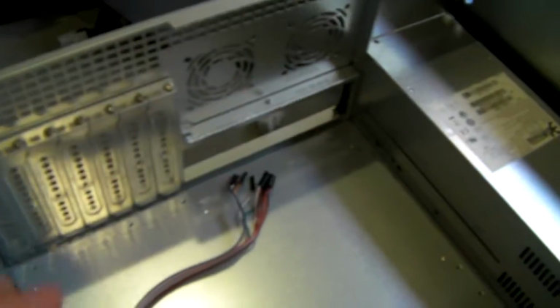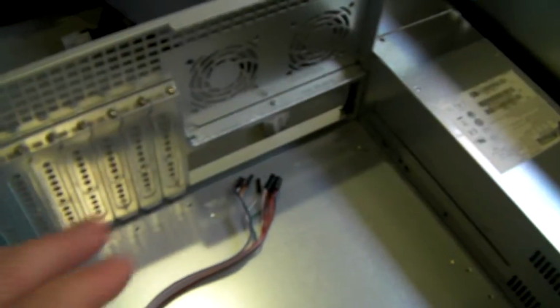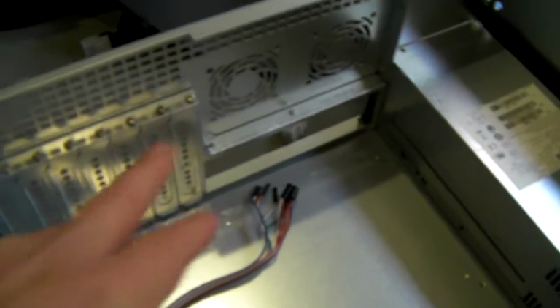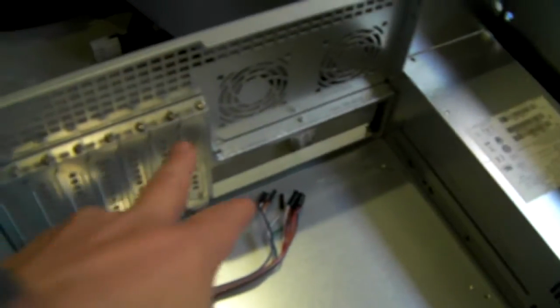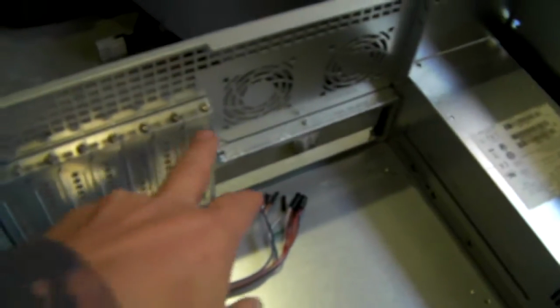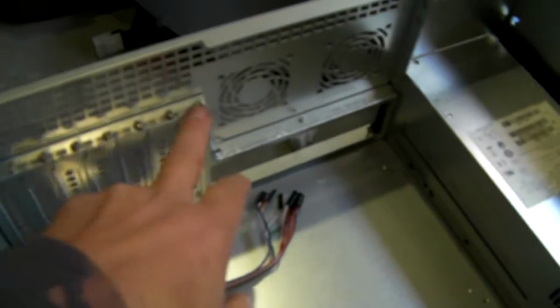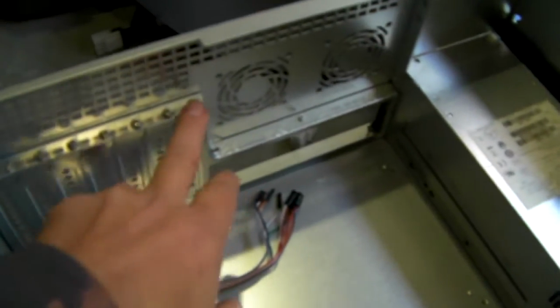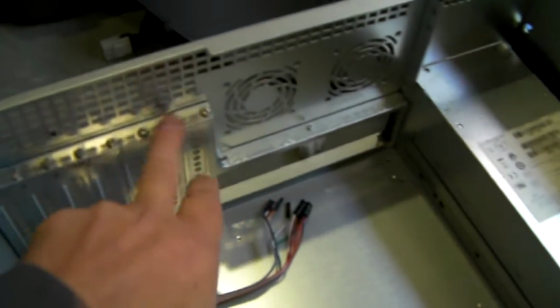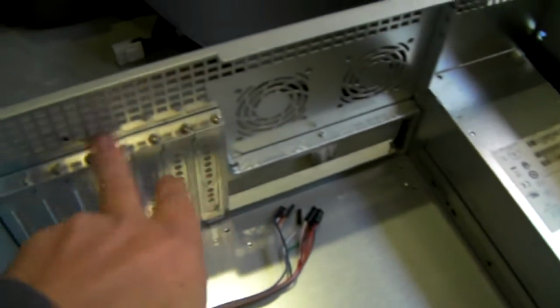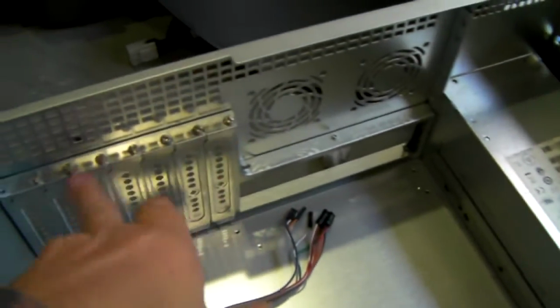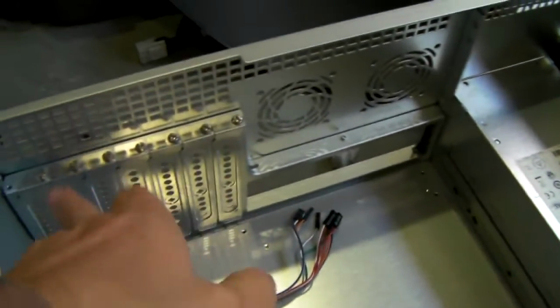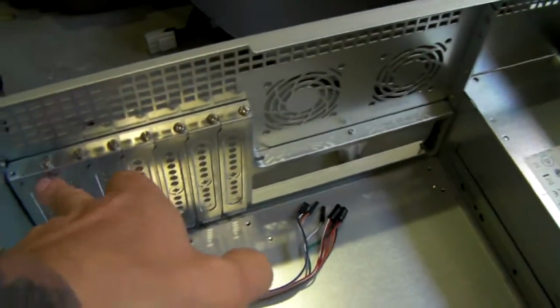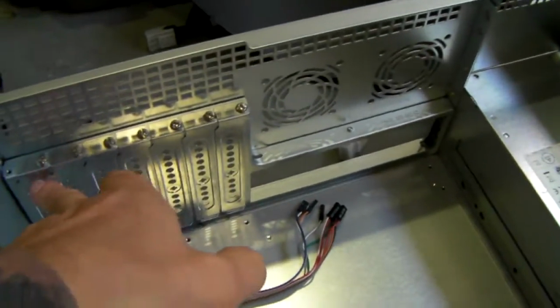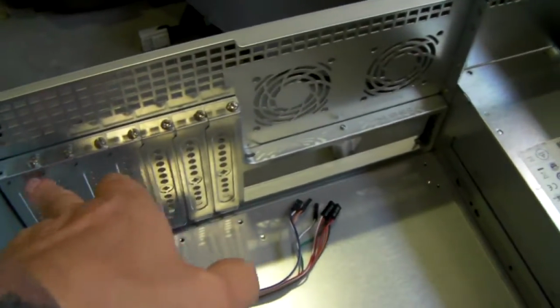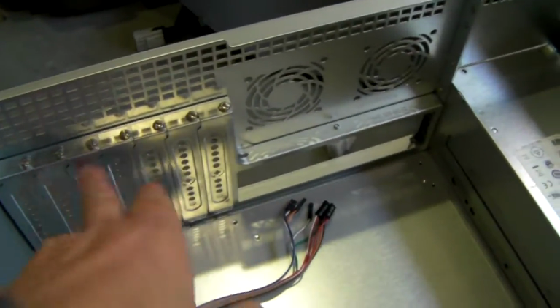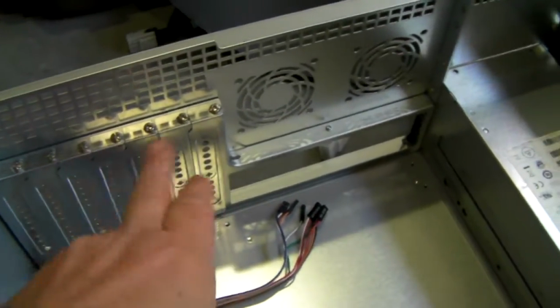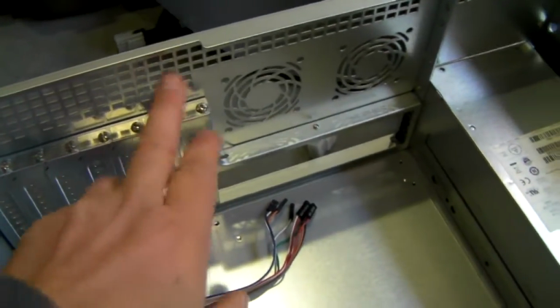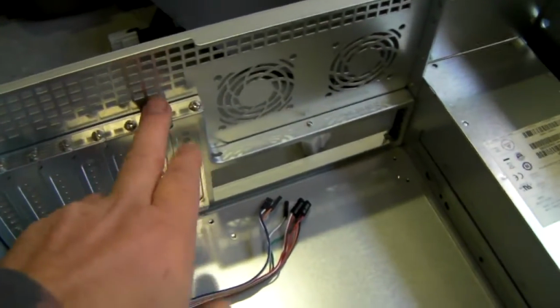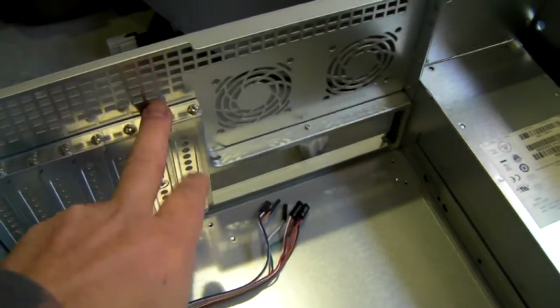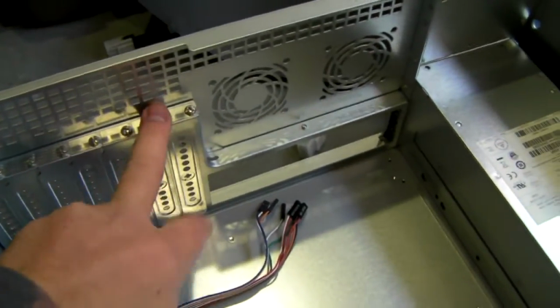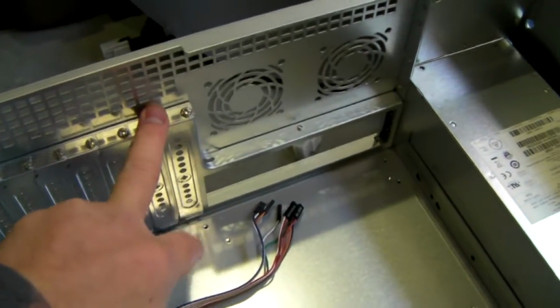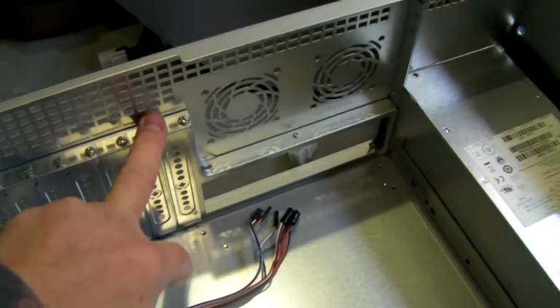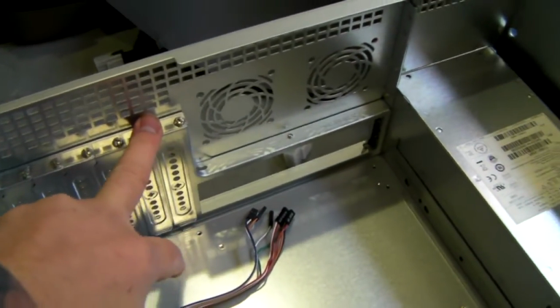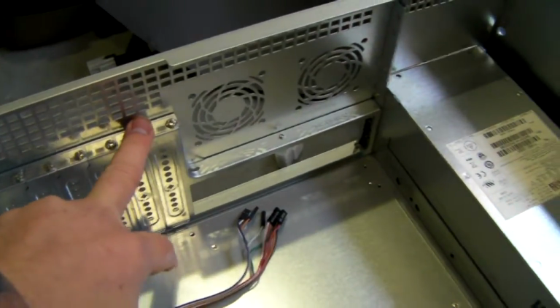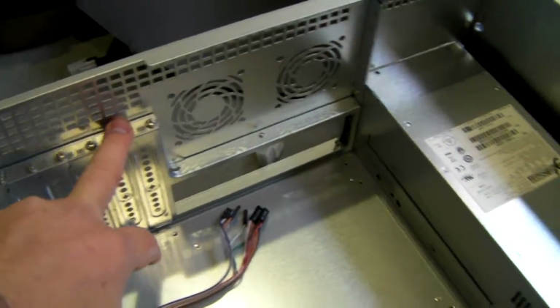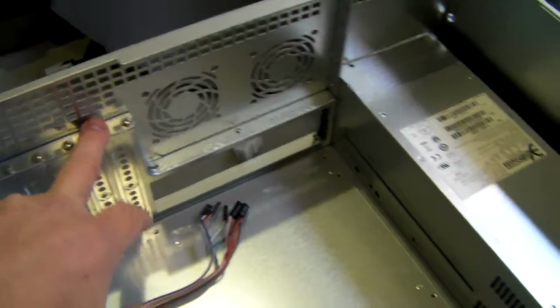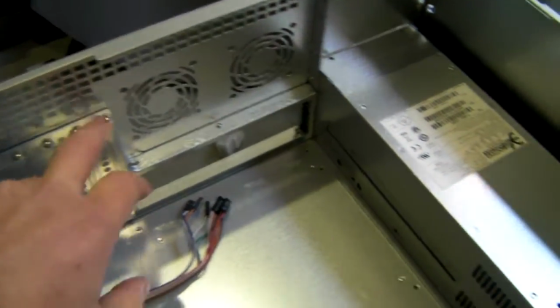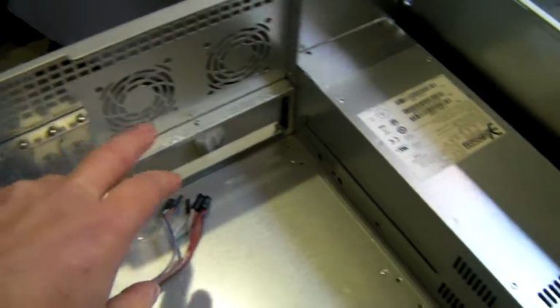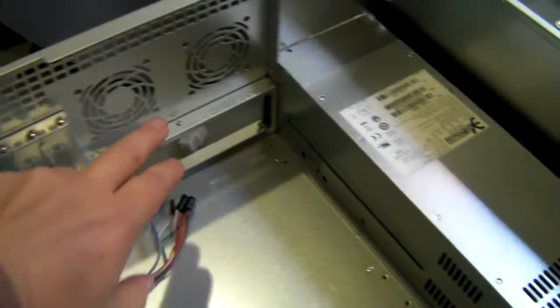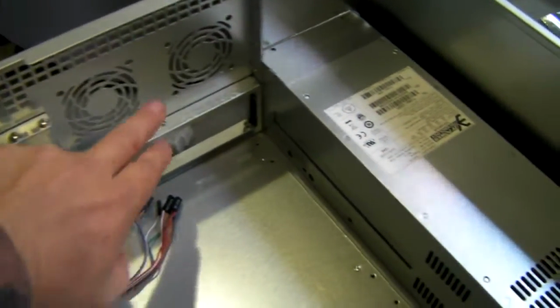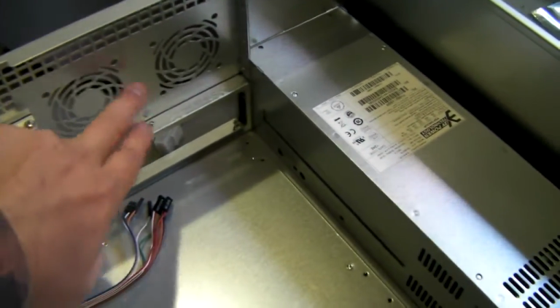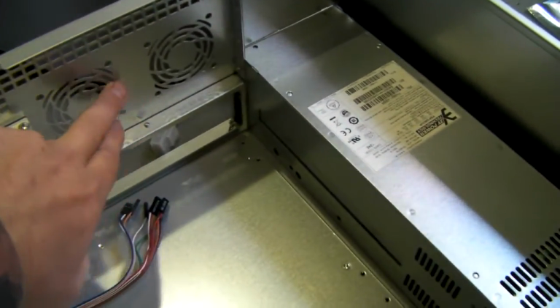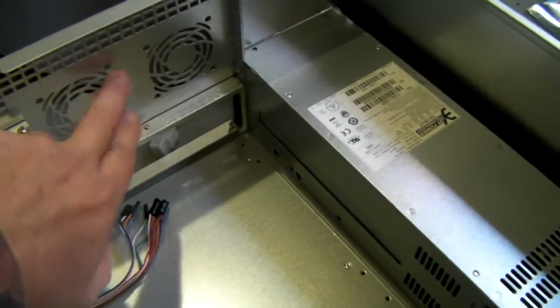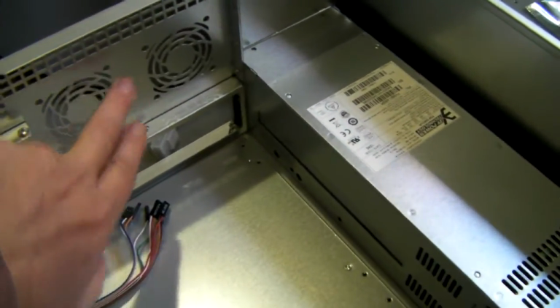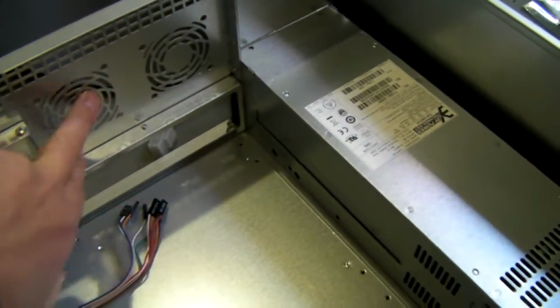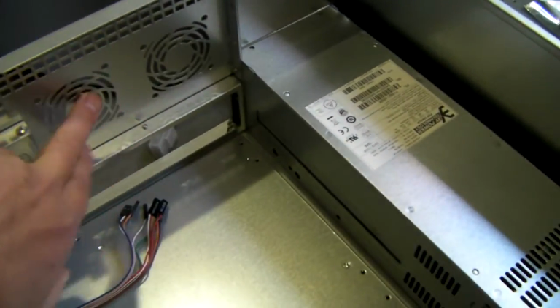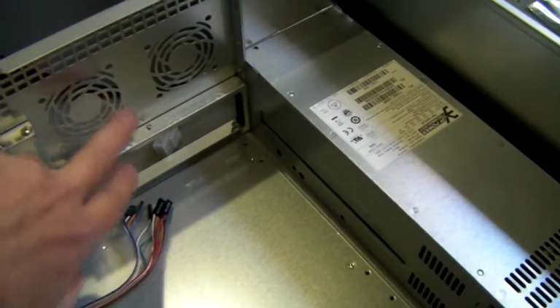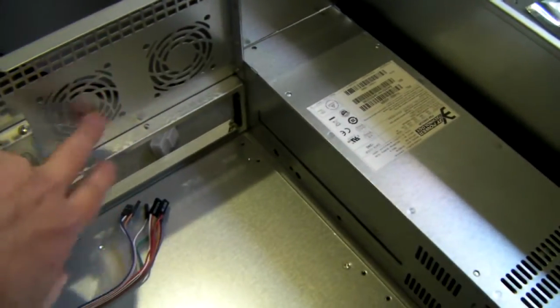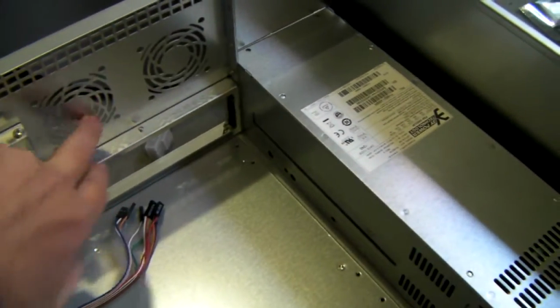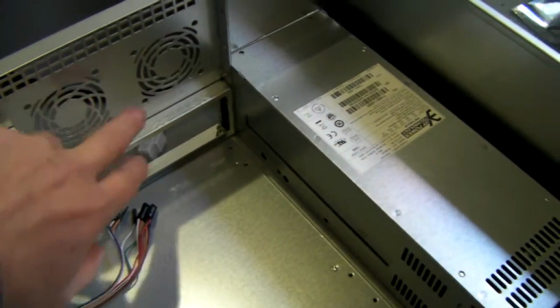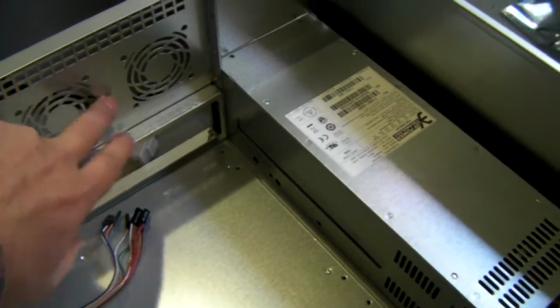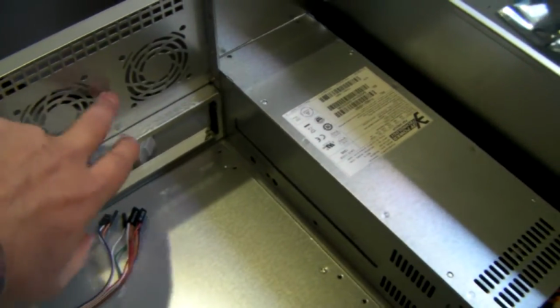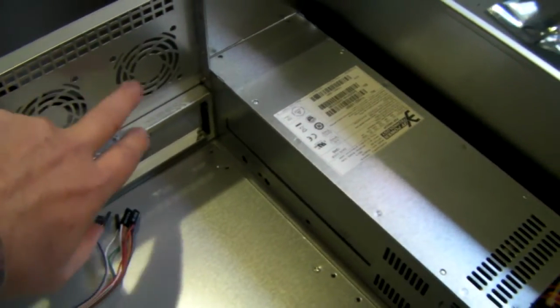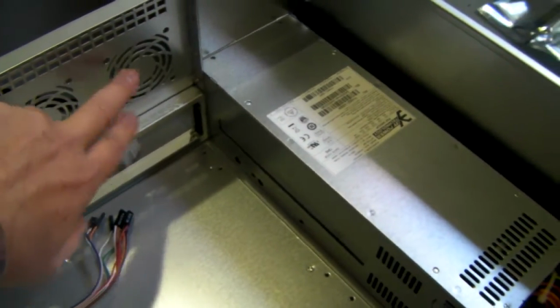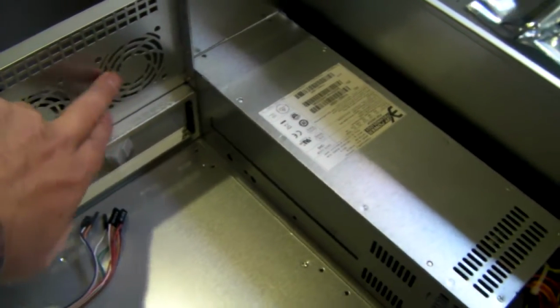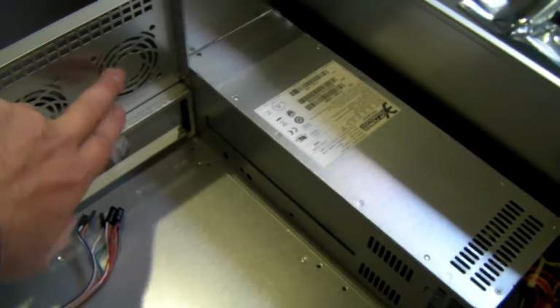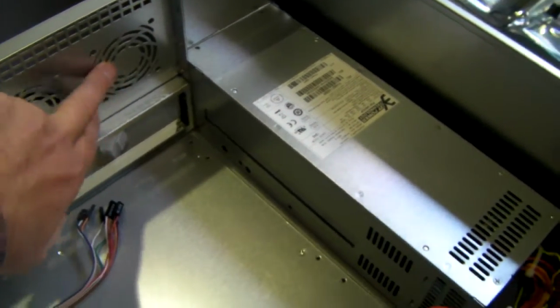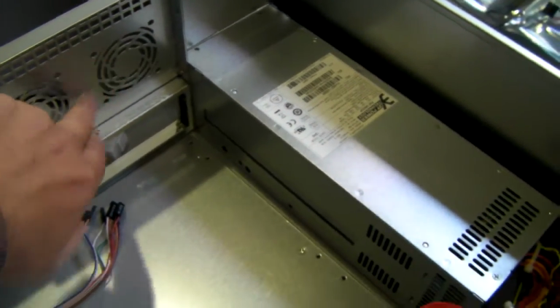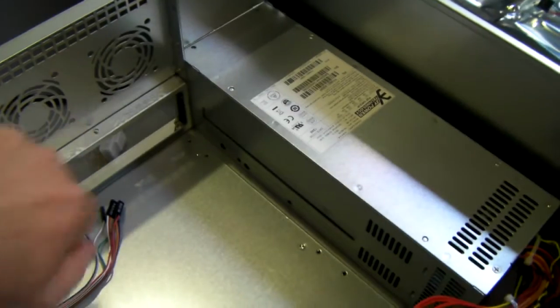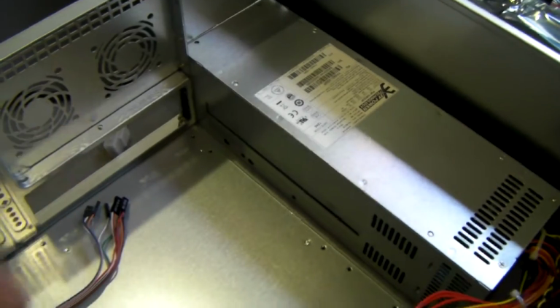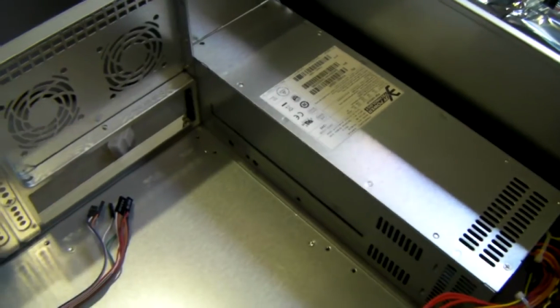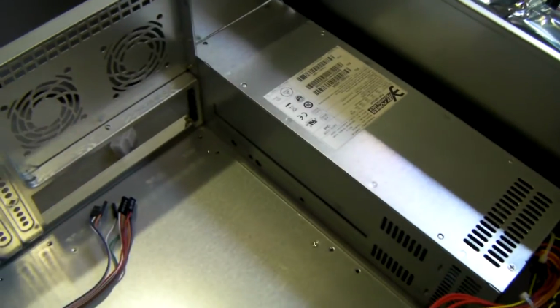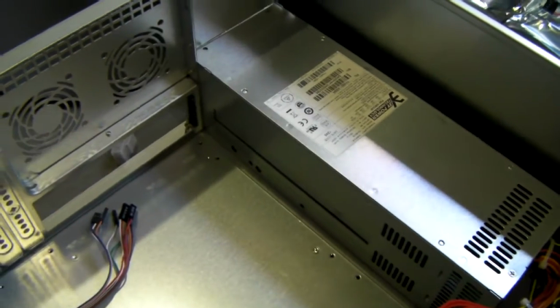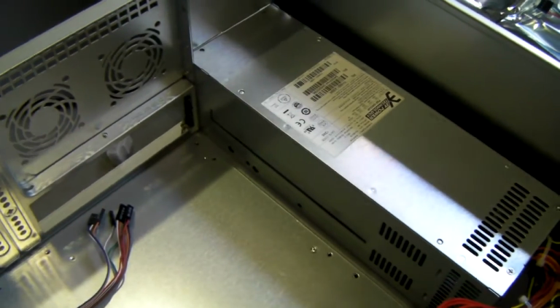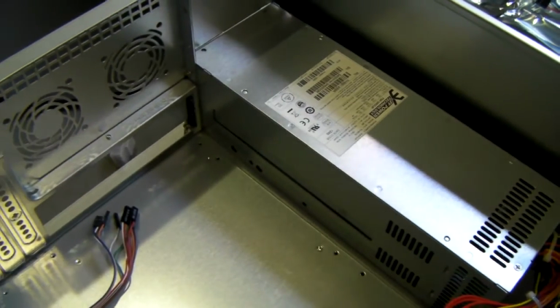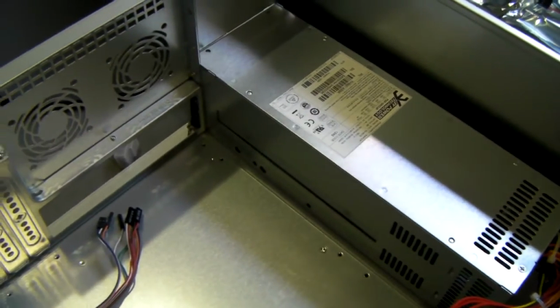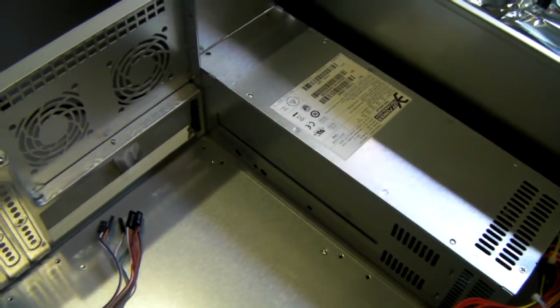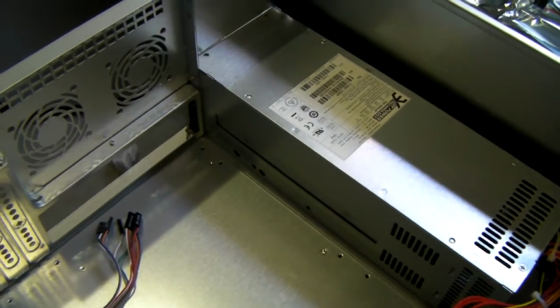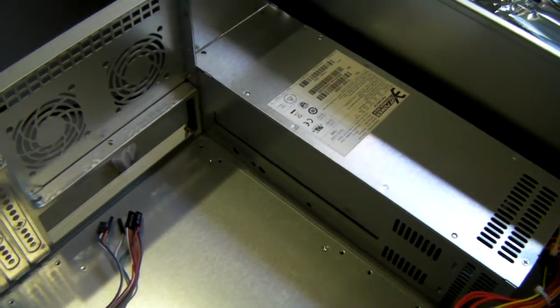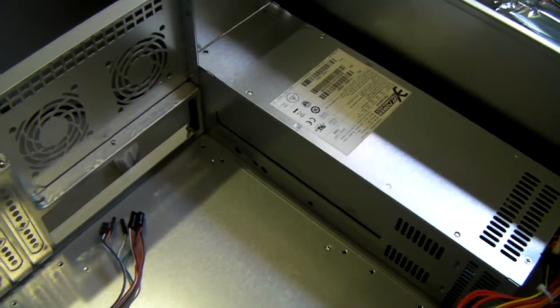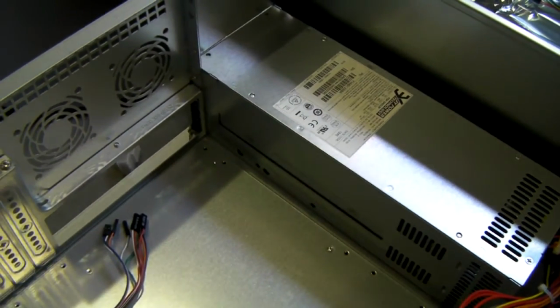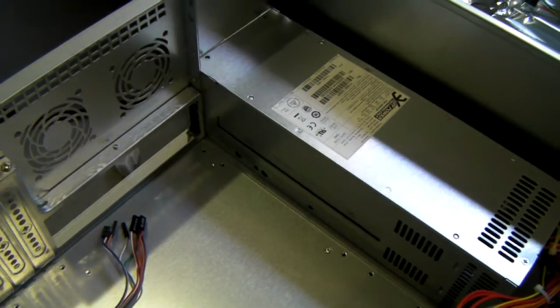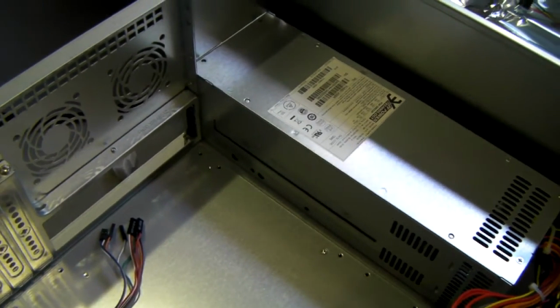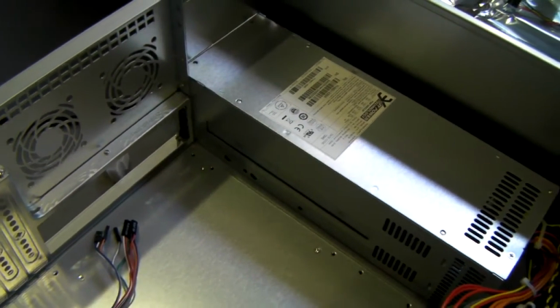The chassis has got seven expansion slots. You can also fit two 60mm rear fans to it if you so wish.